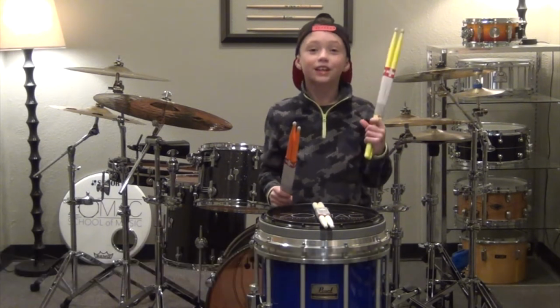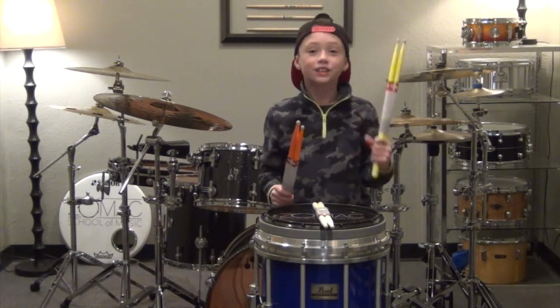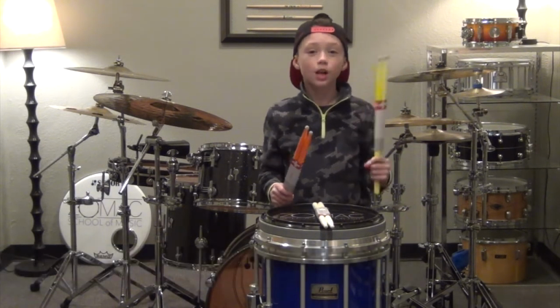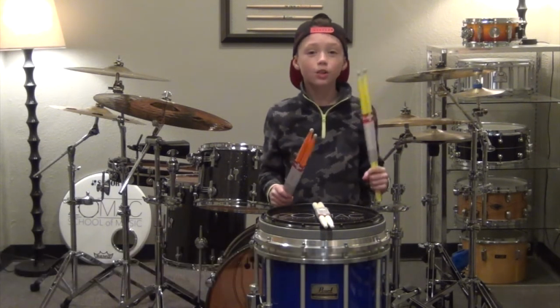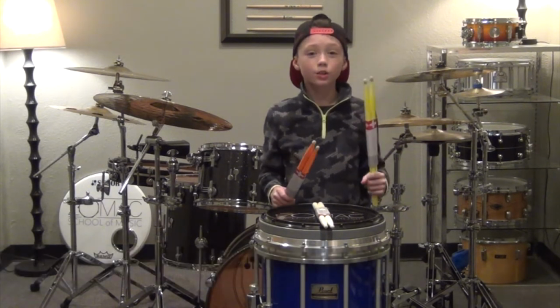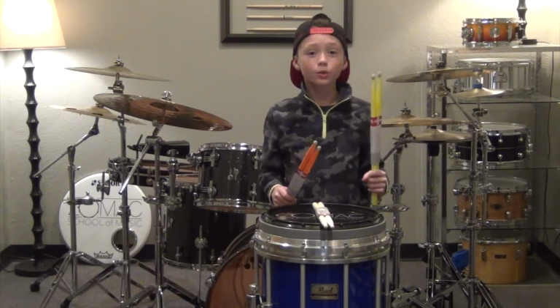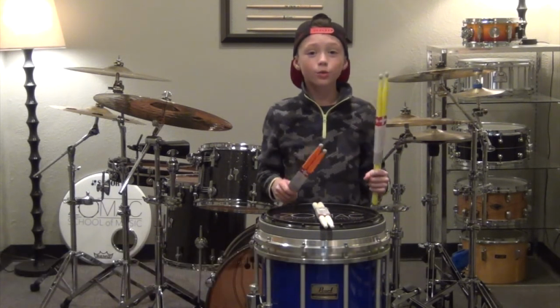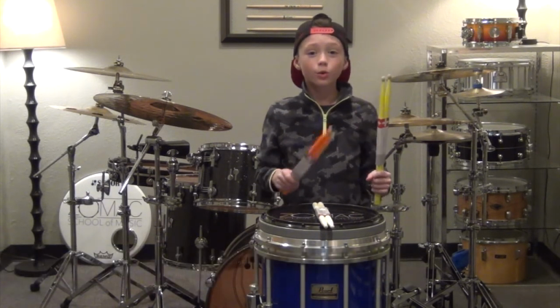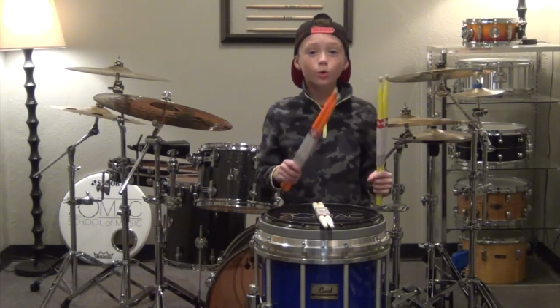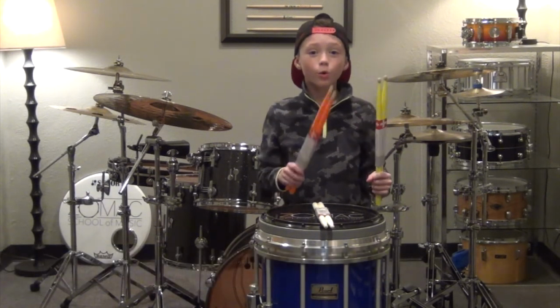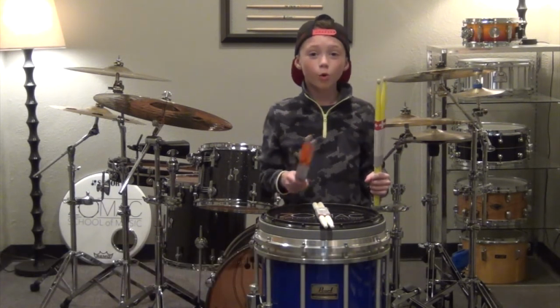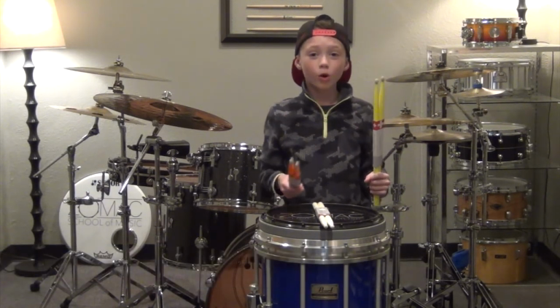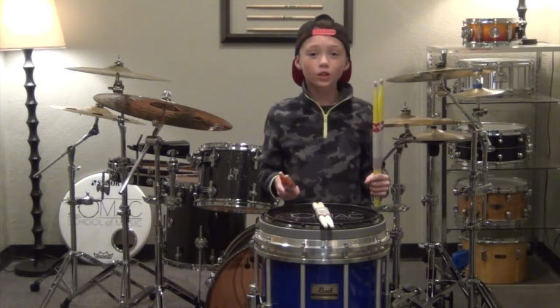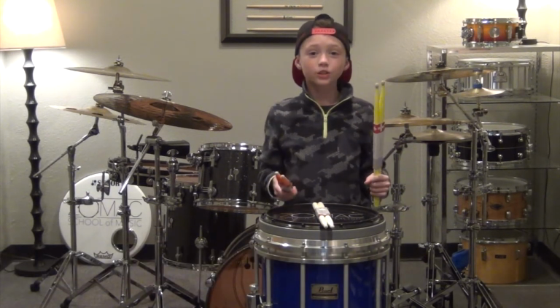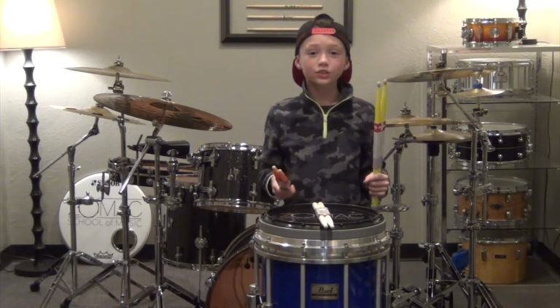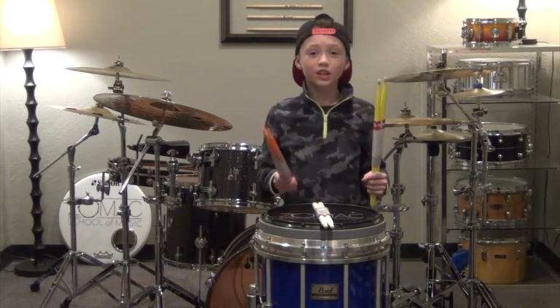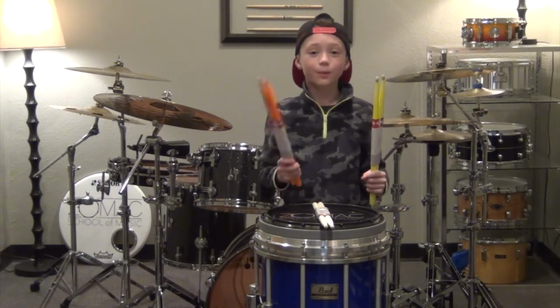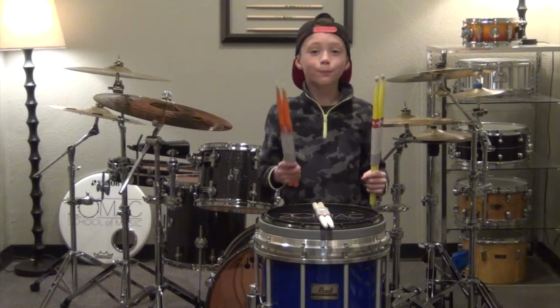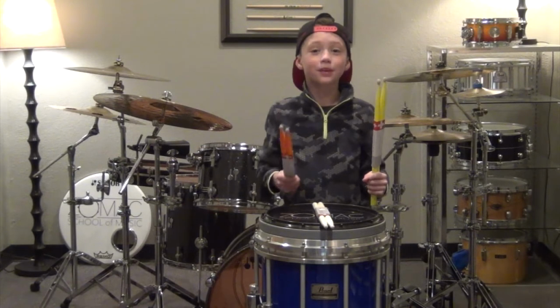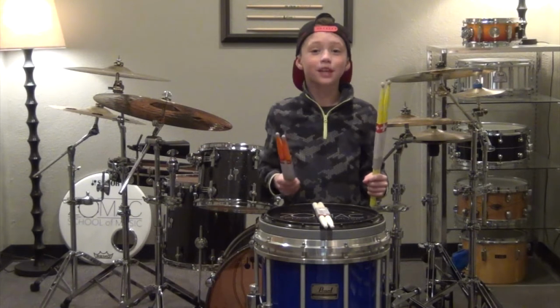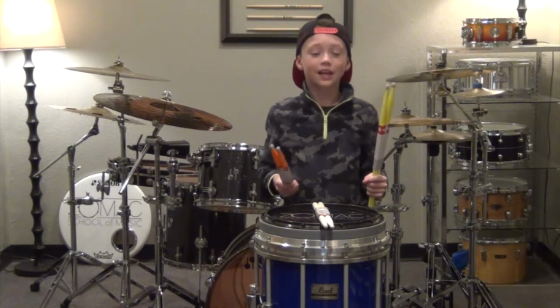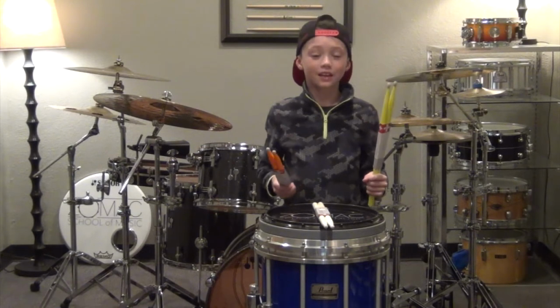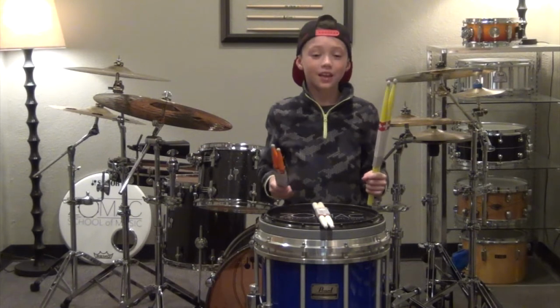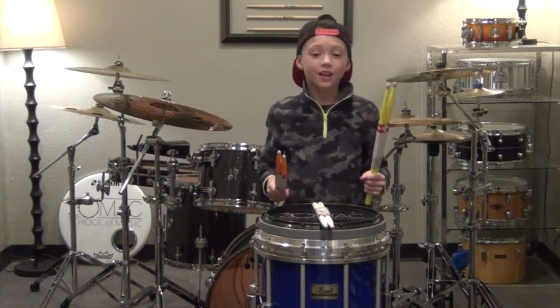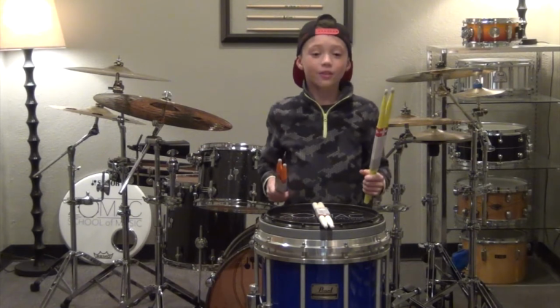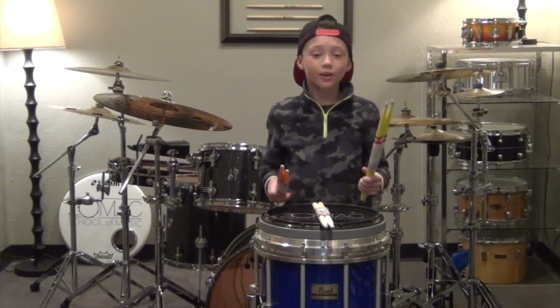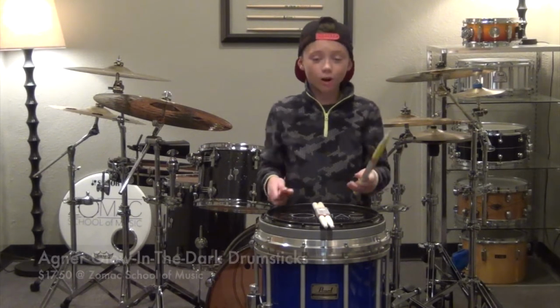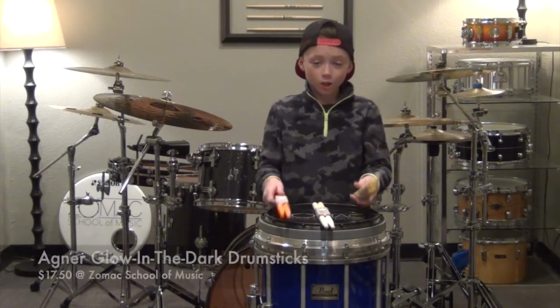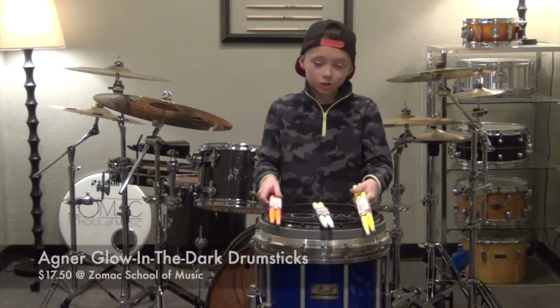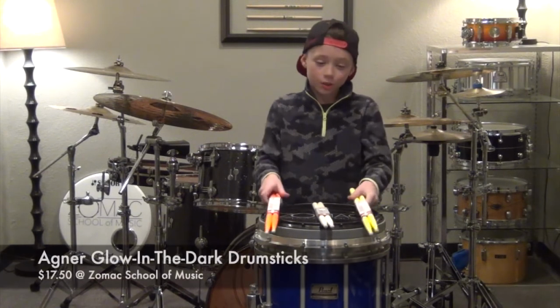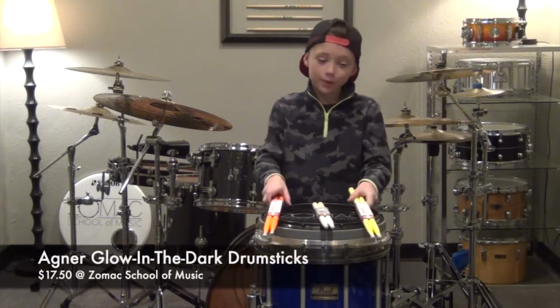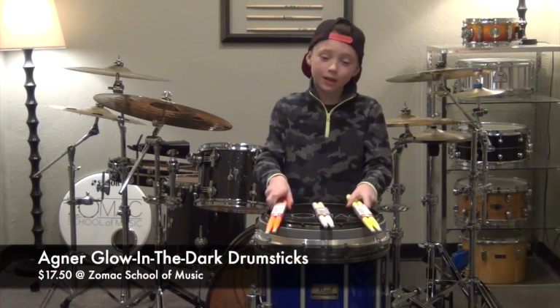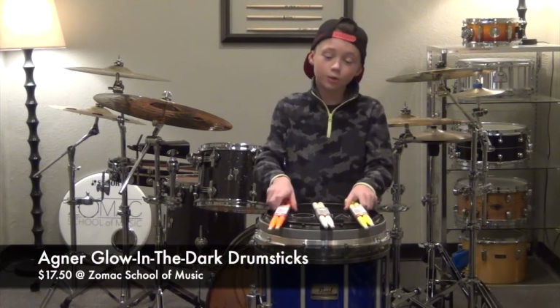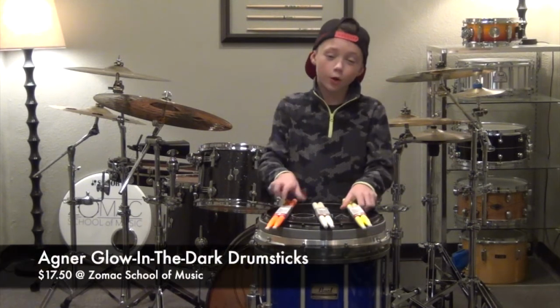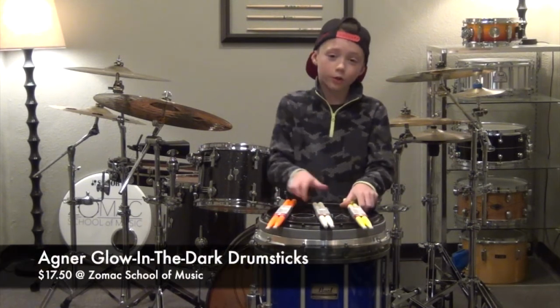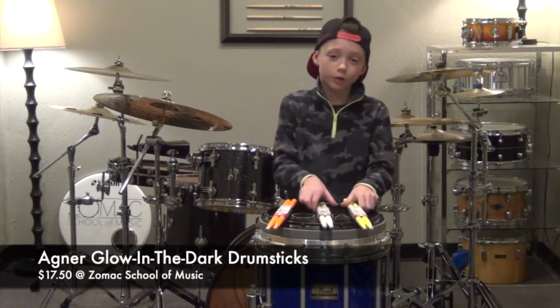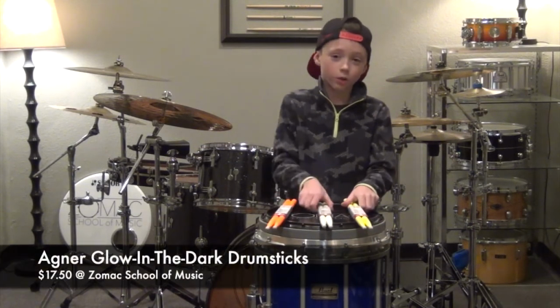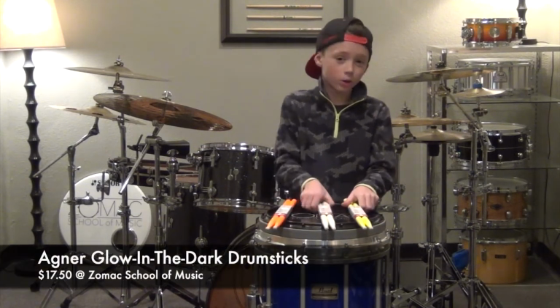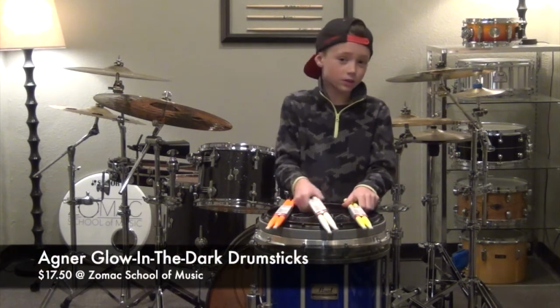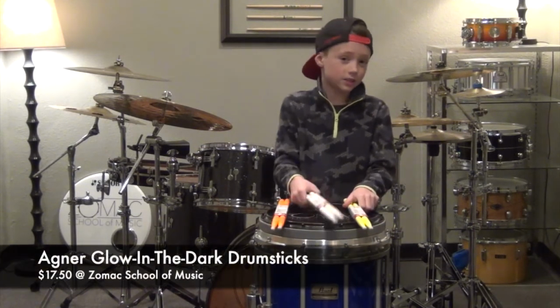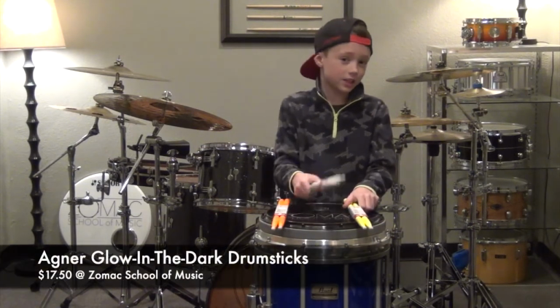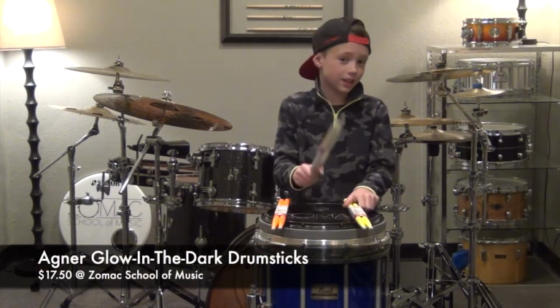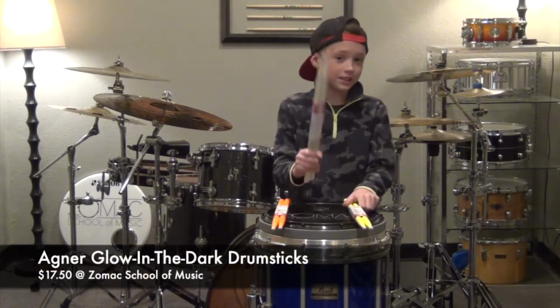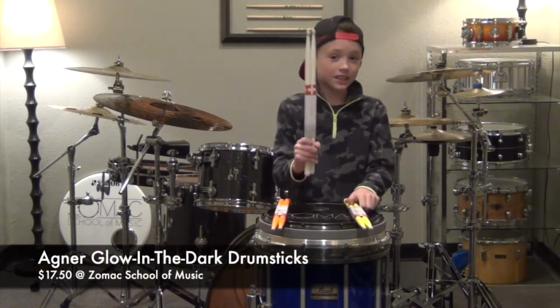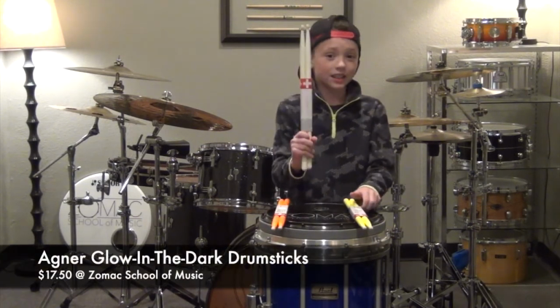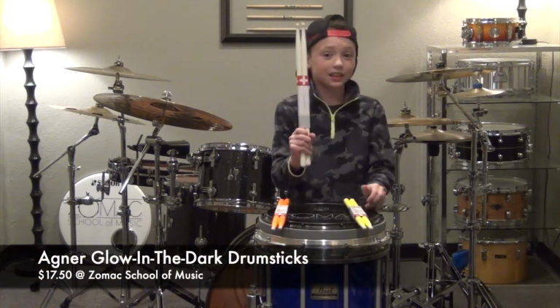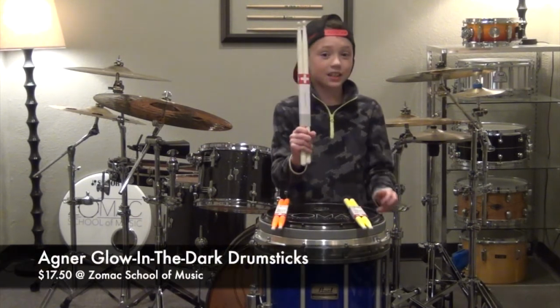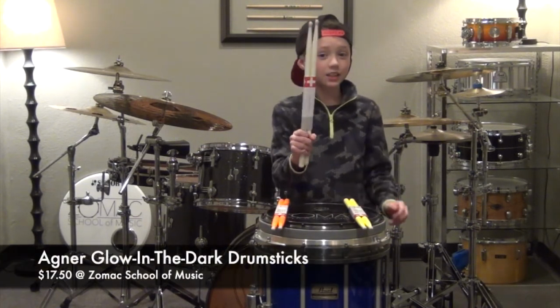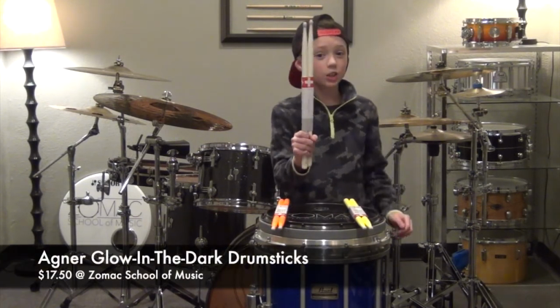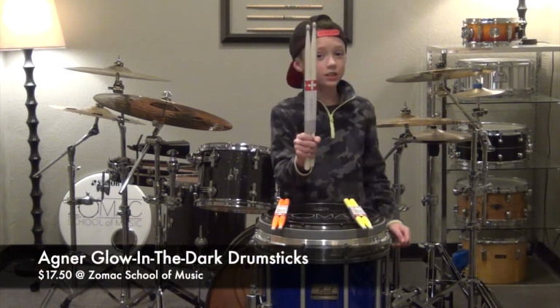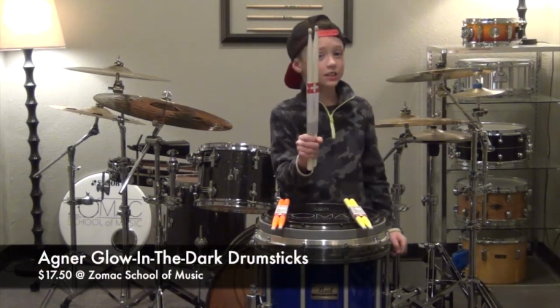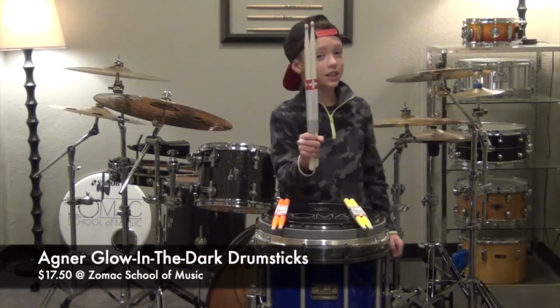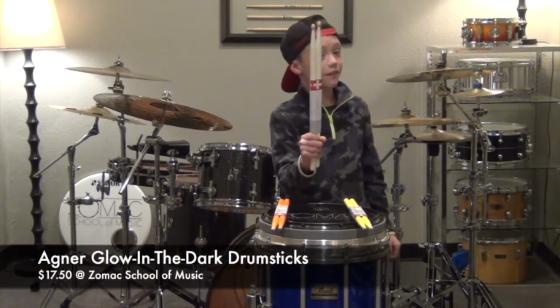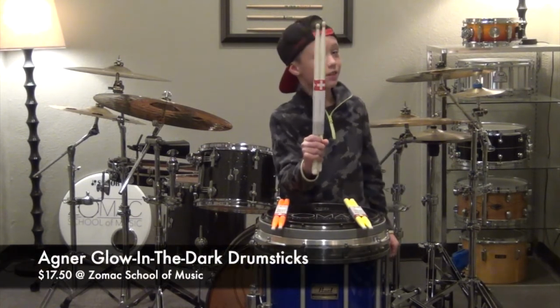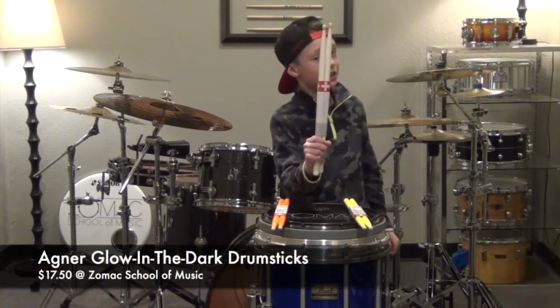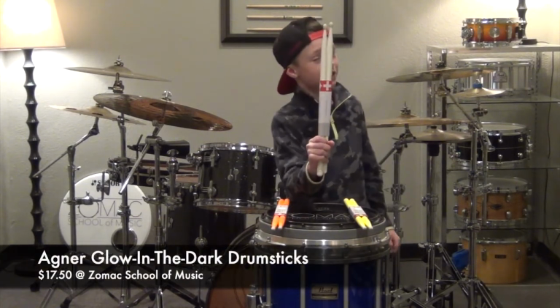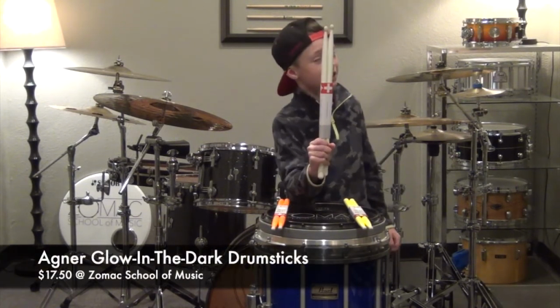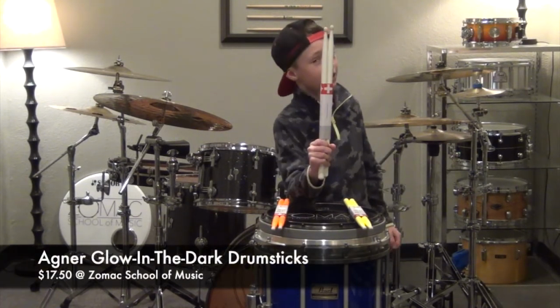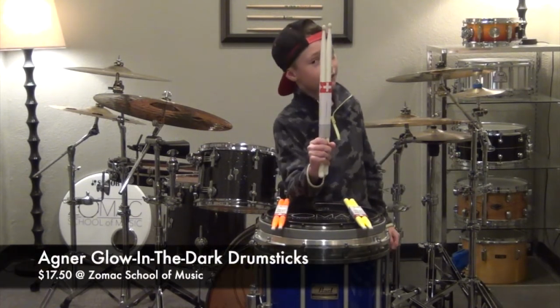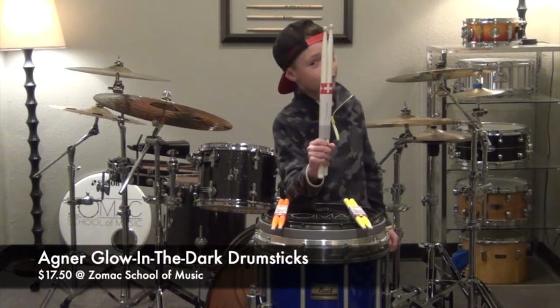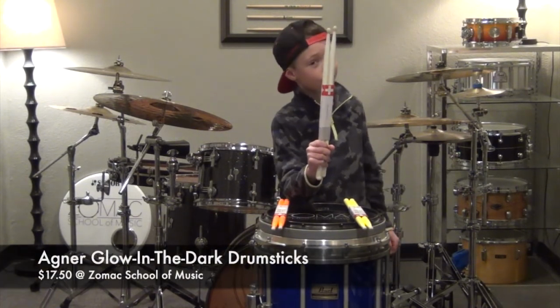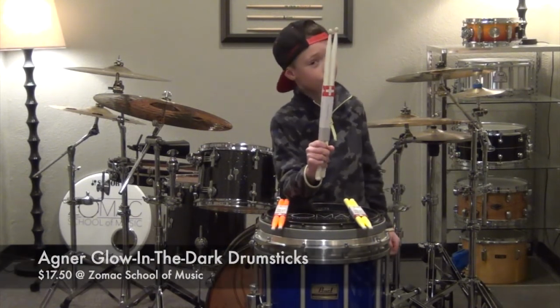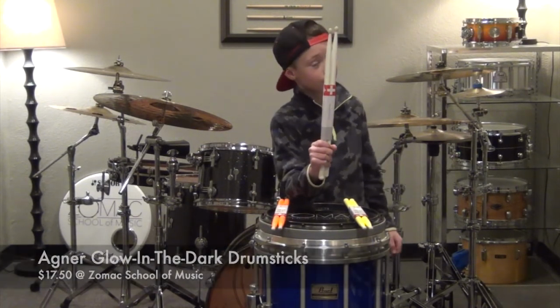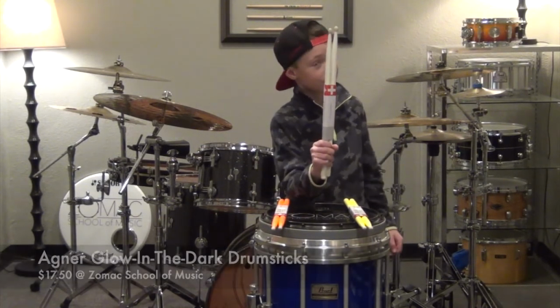Yellow, orange, and pink. They also may go in dark sticks and these are $17.50.